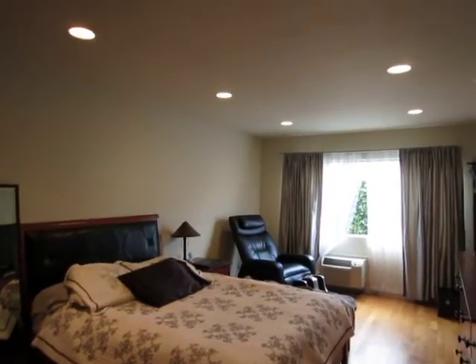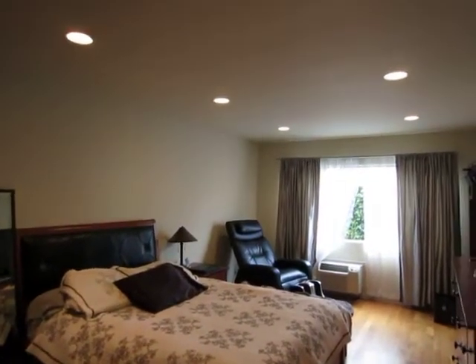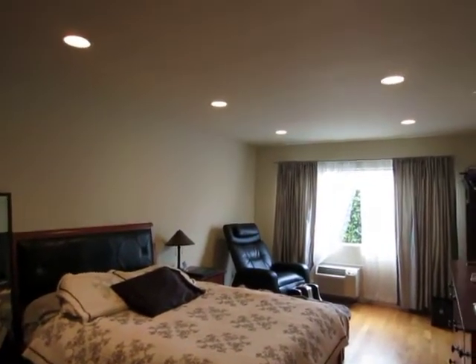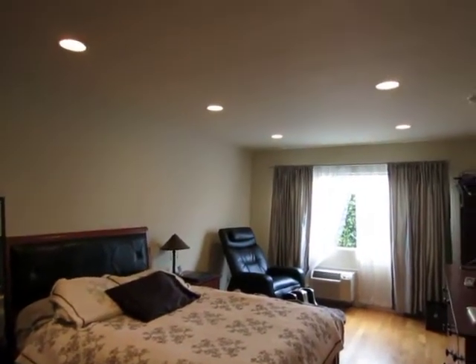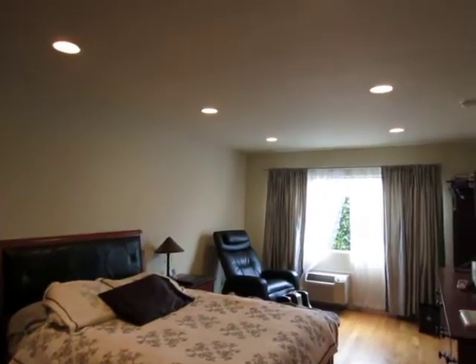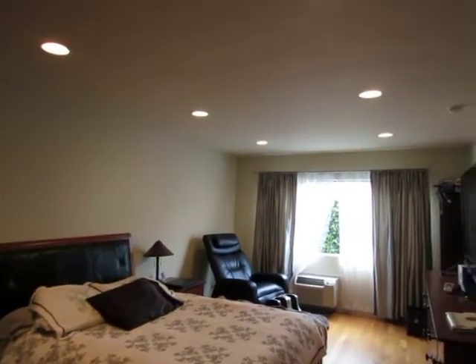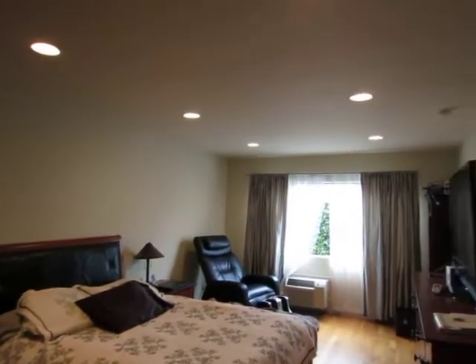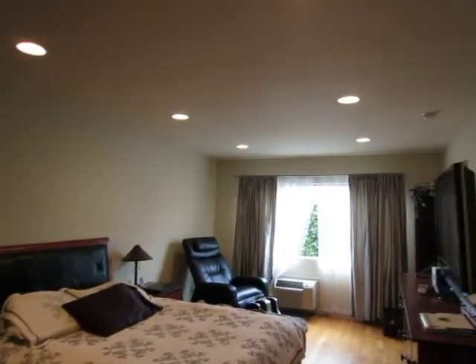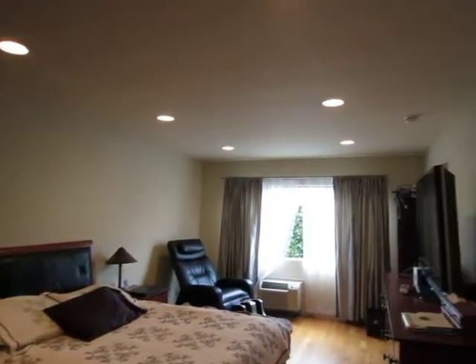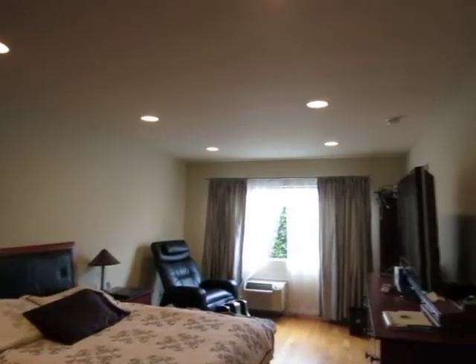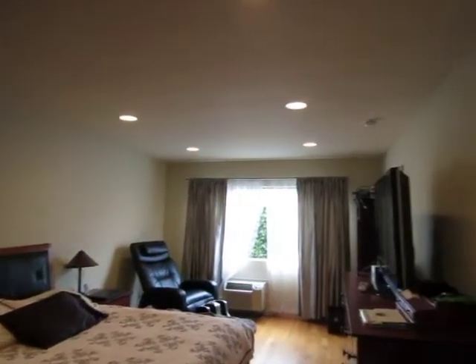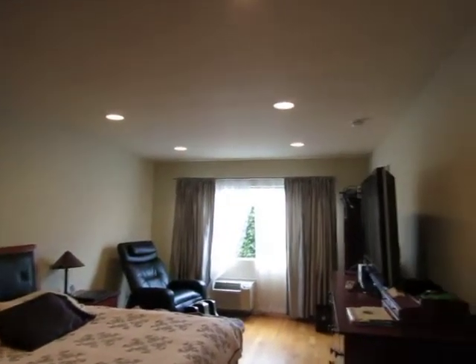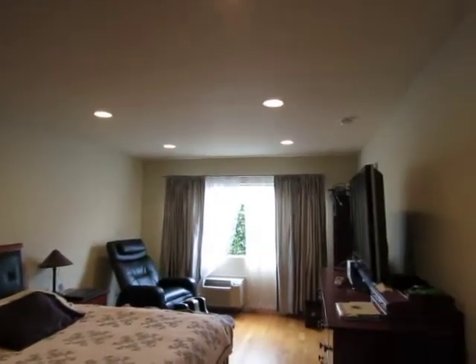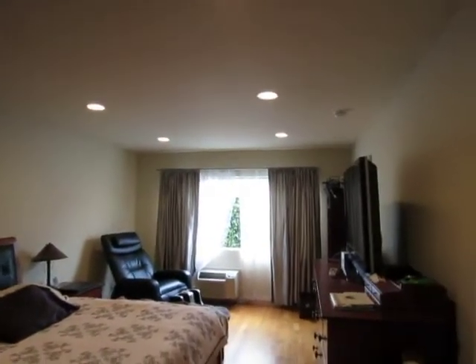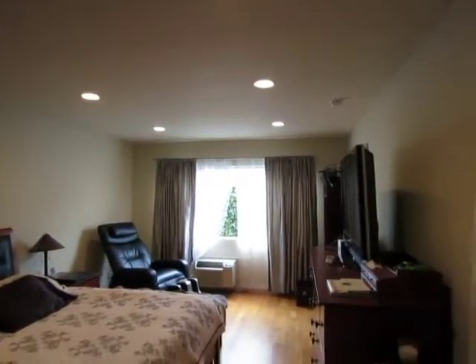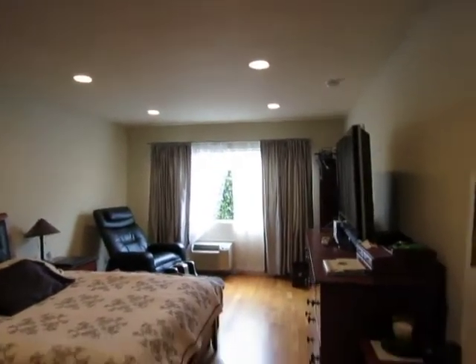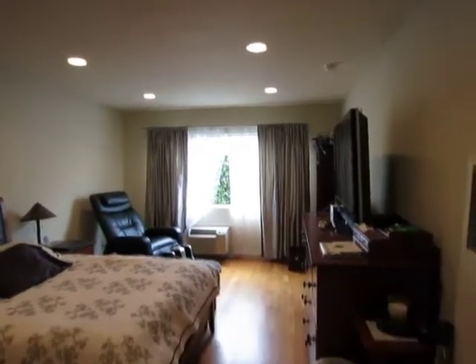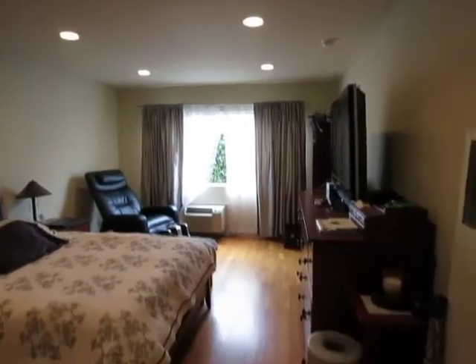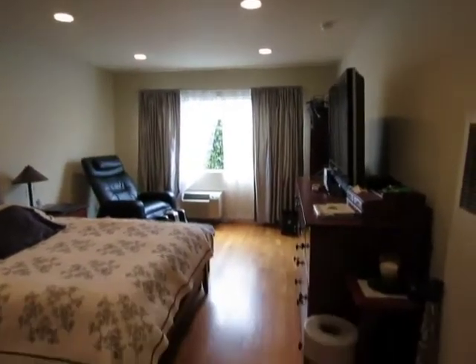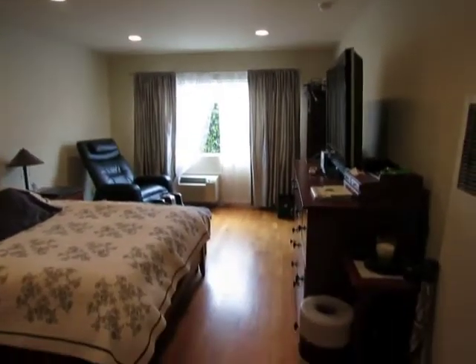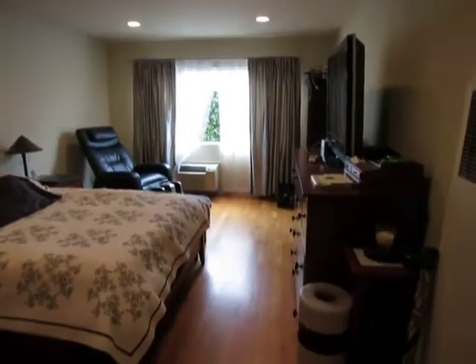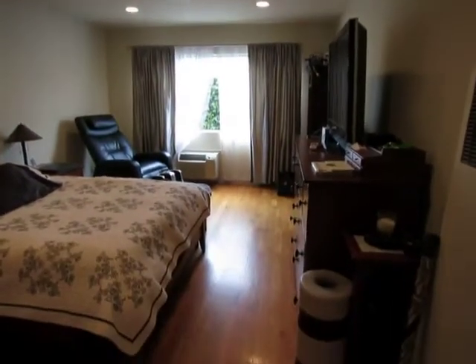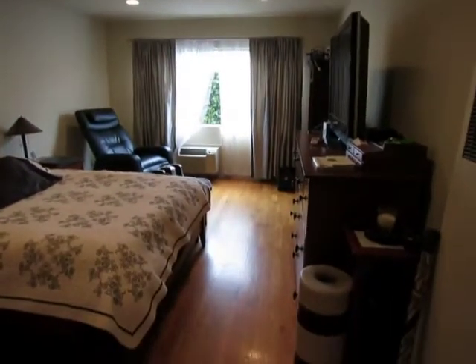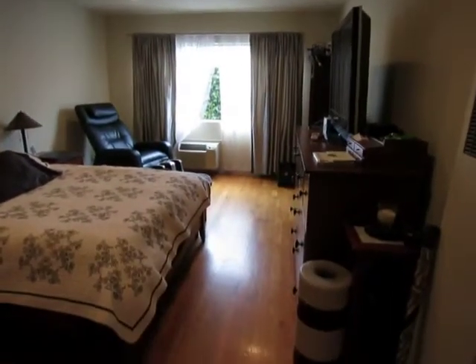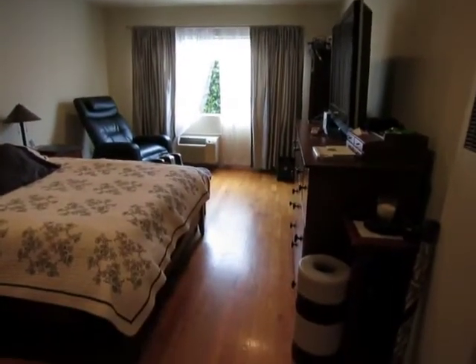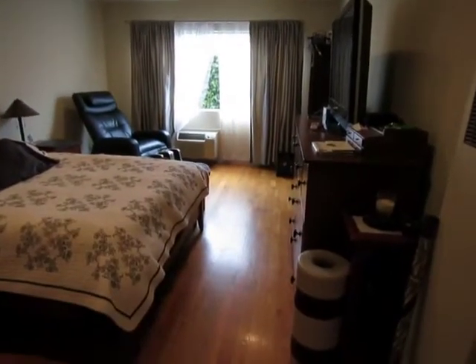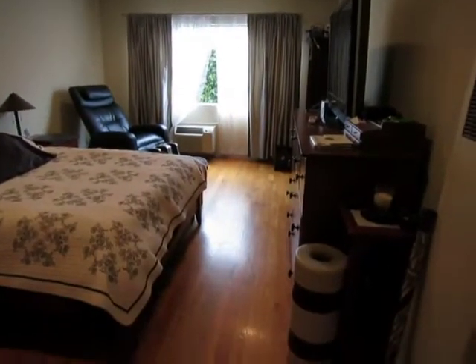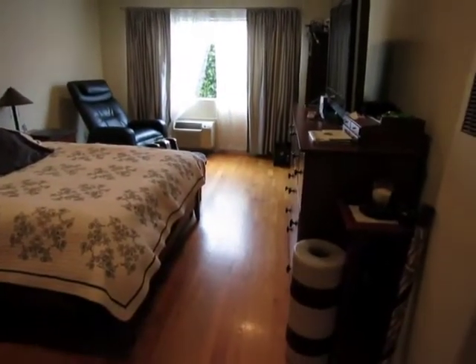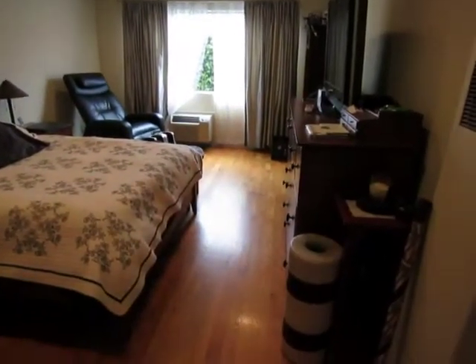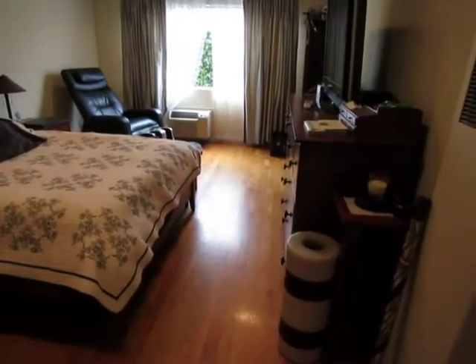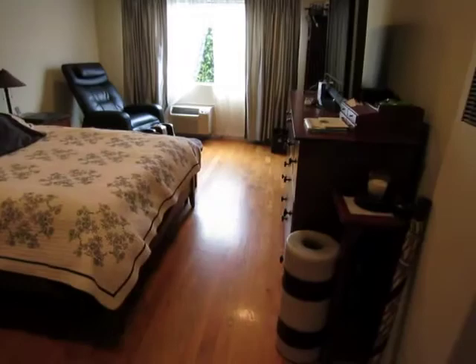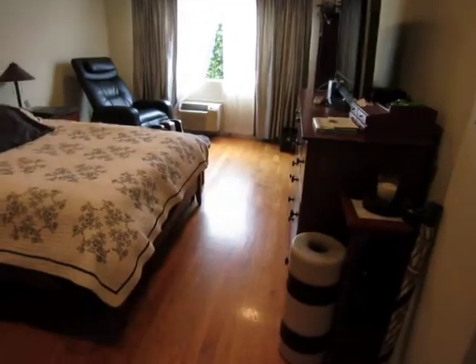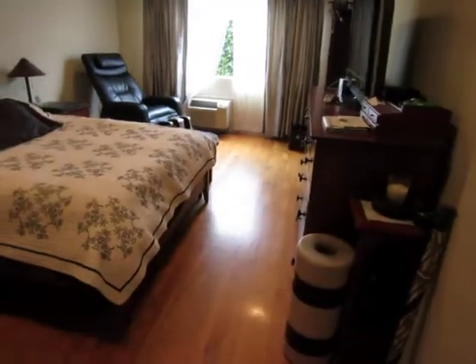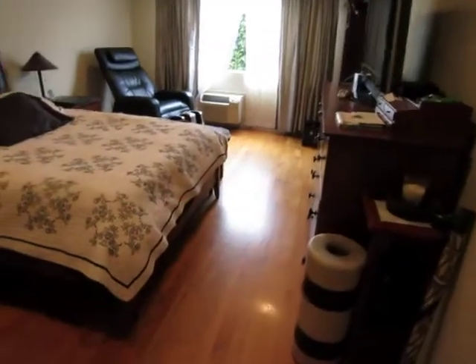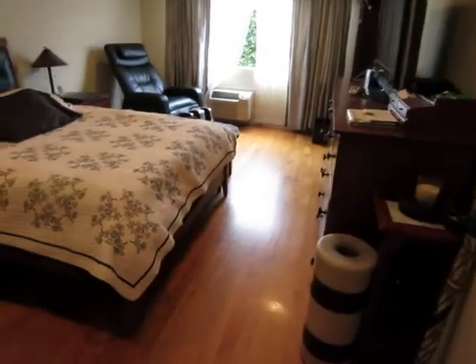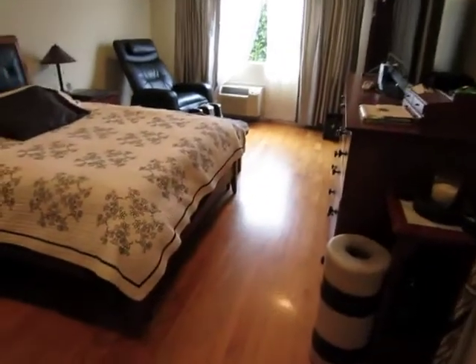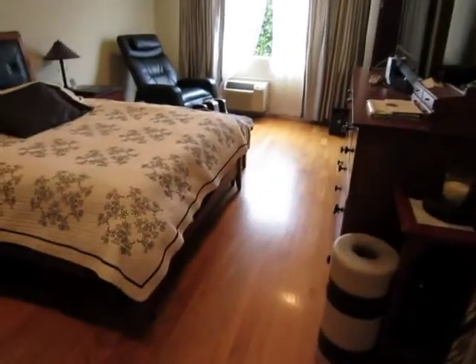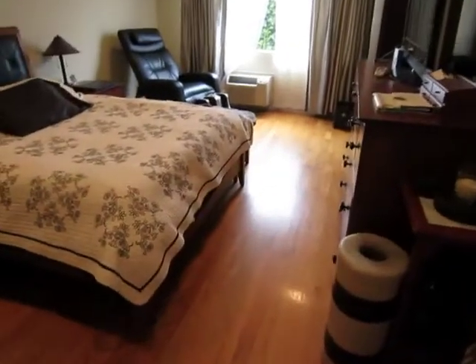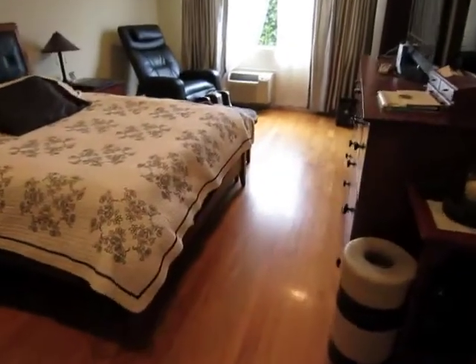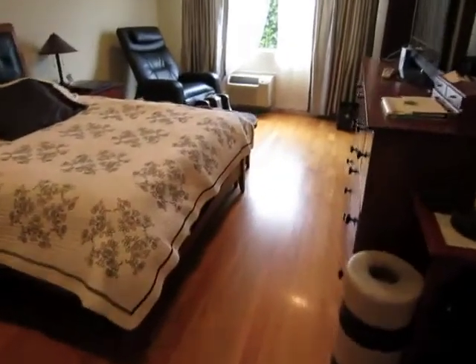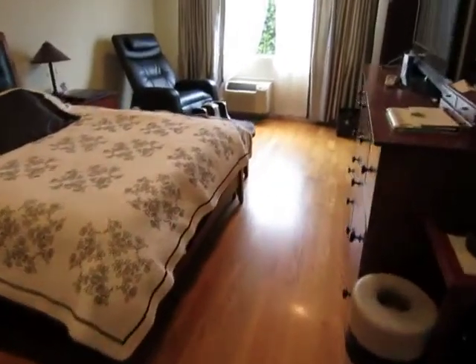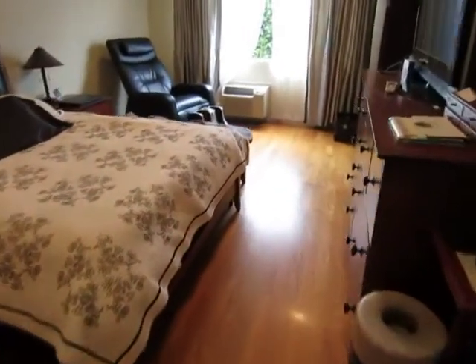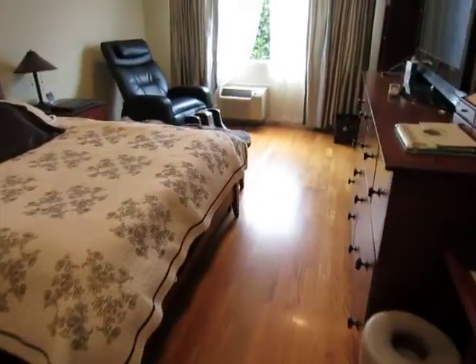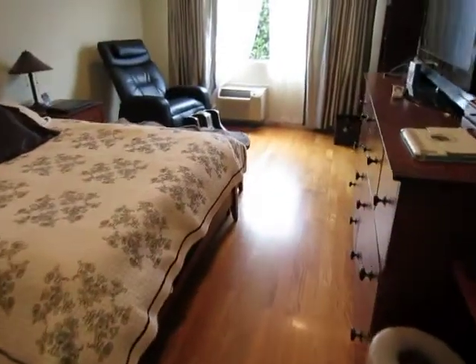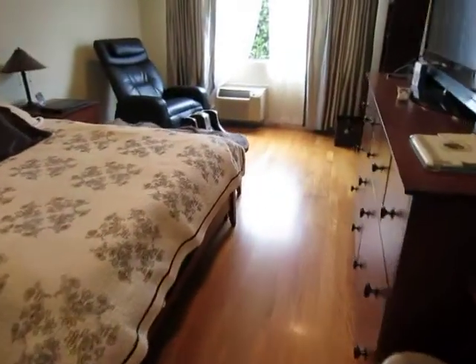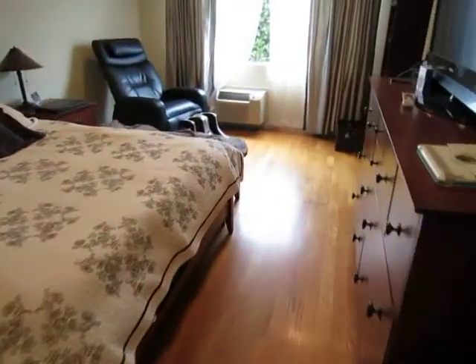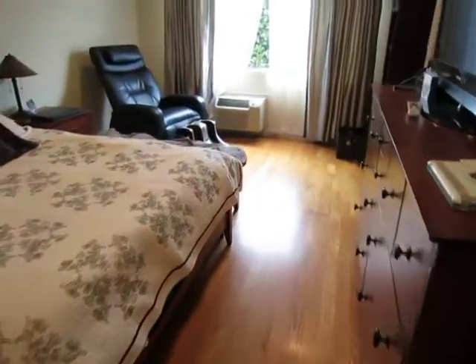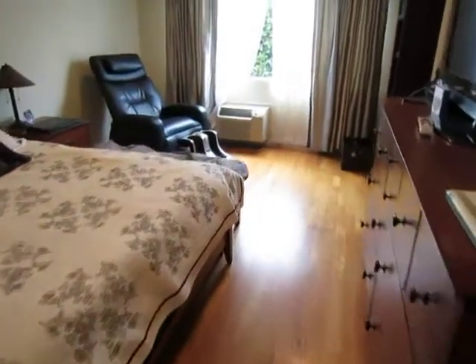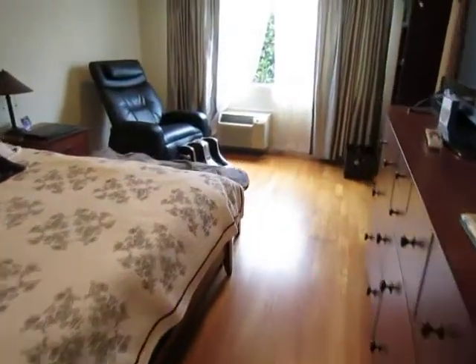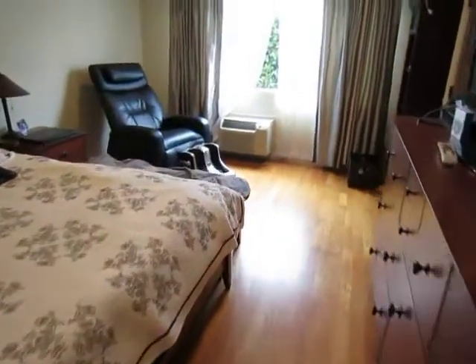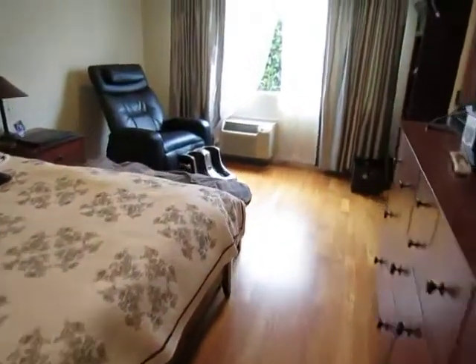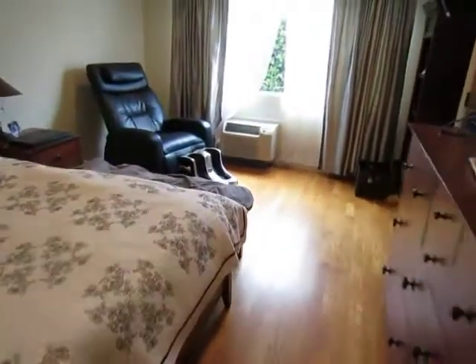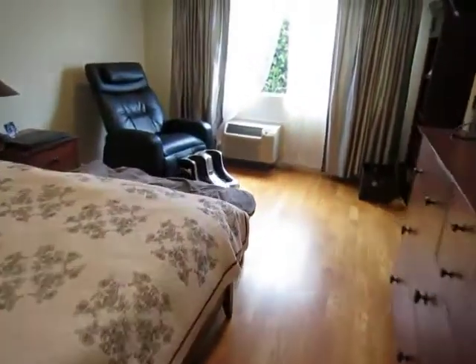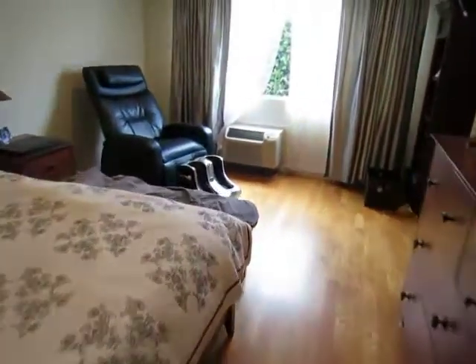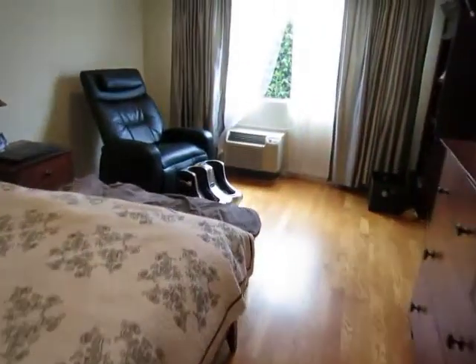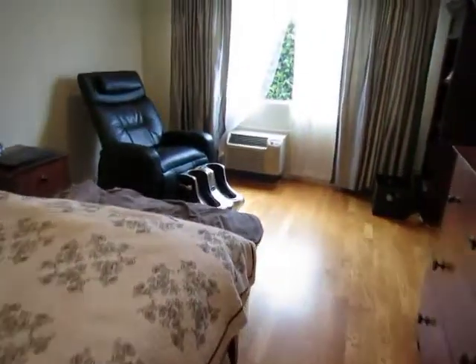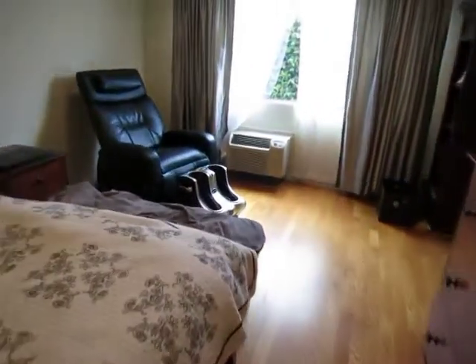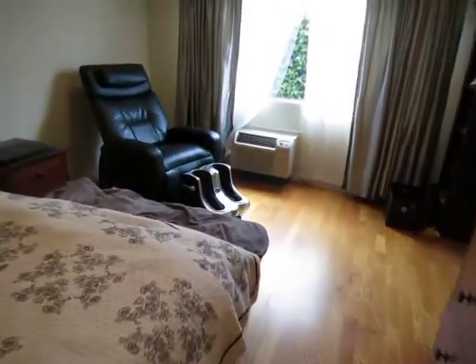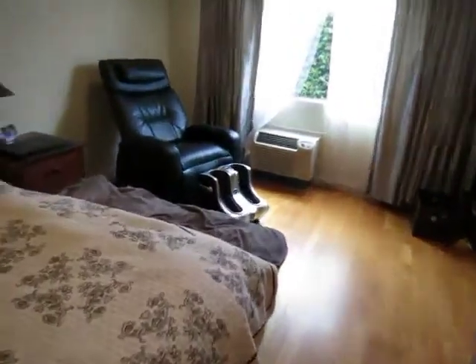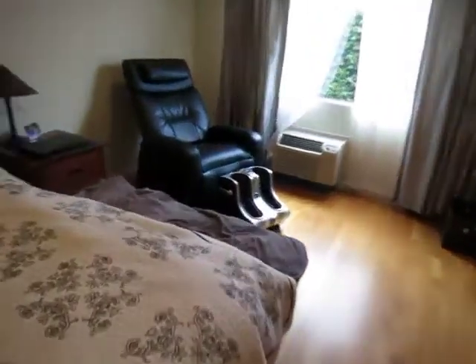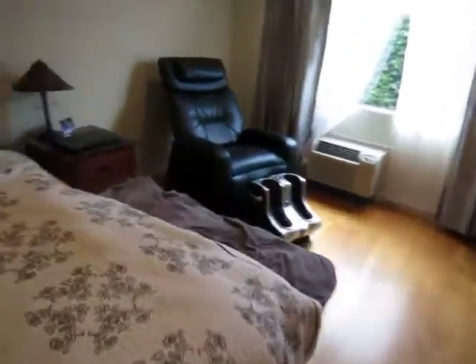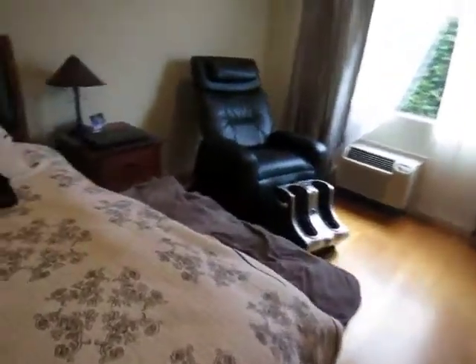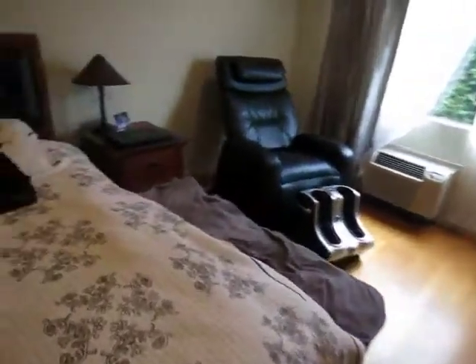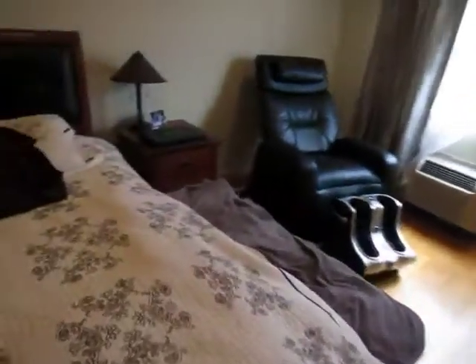It has recessed lighting and plenty of natural sunlight.